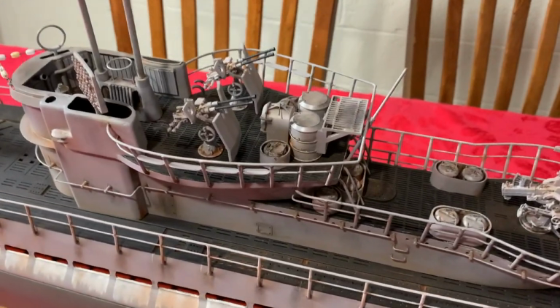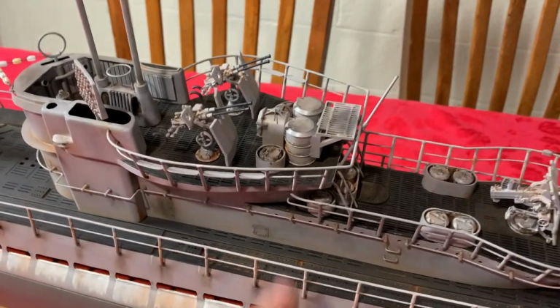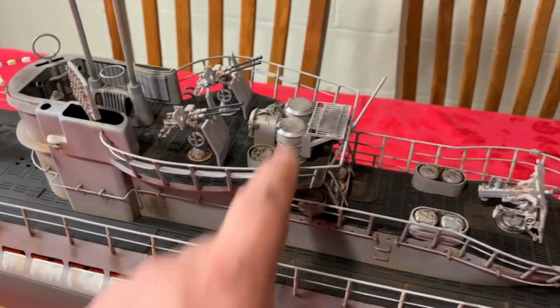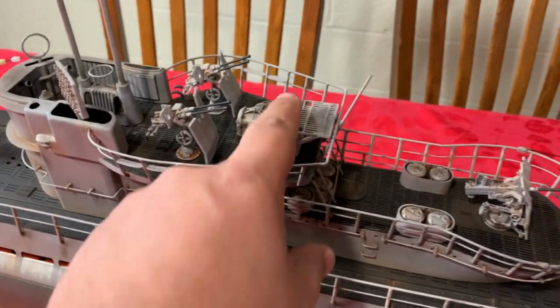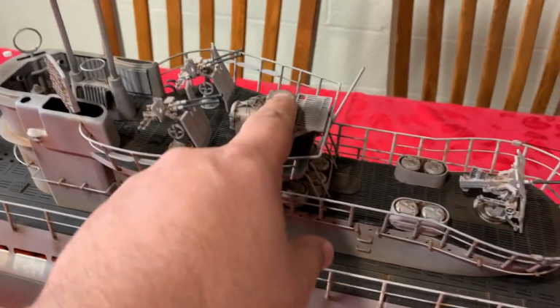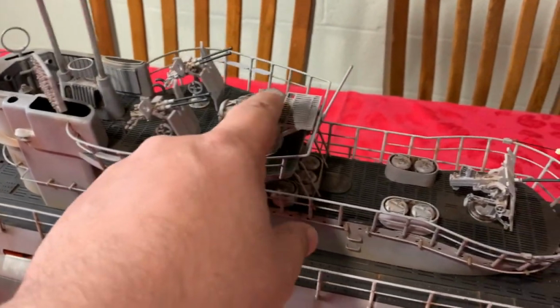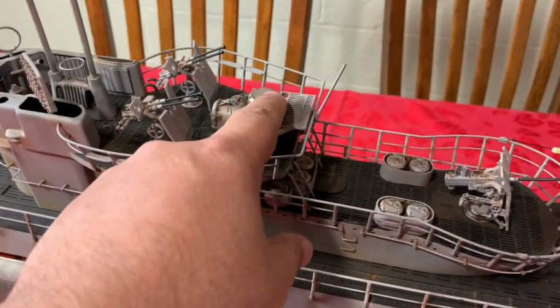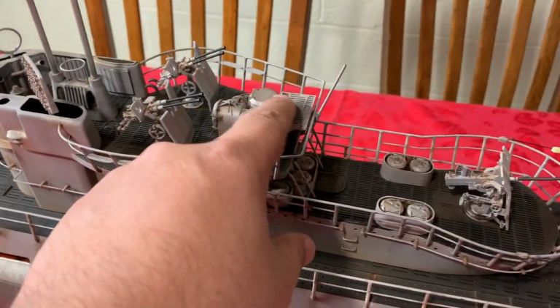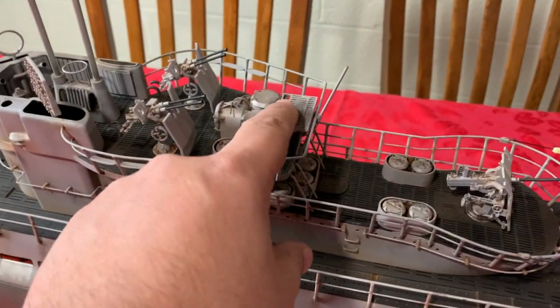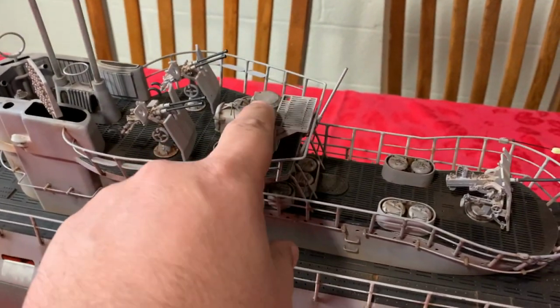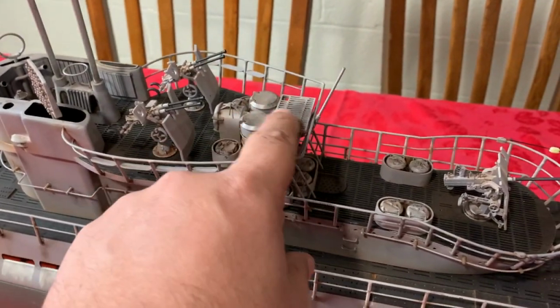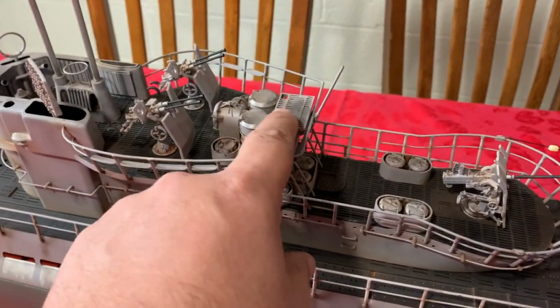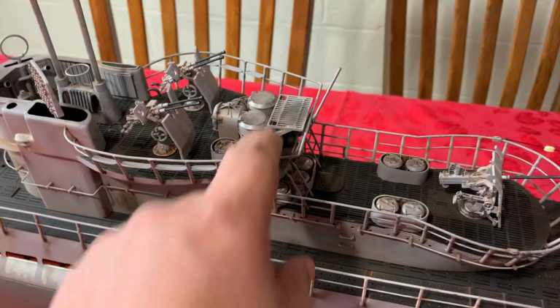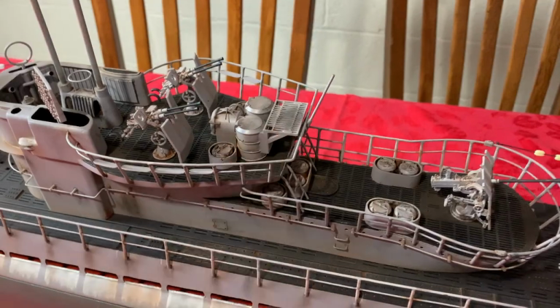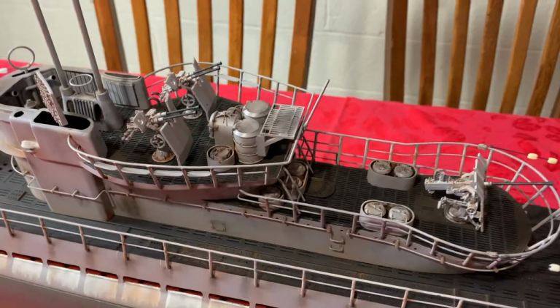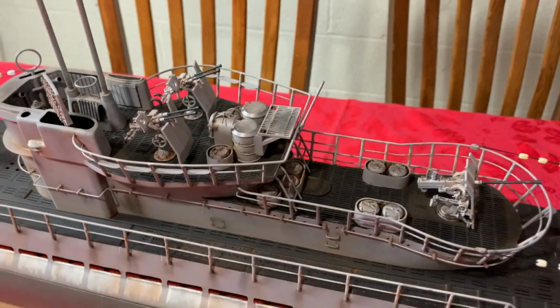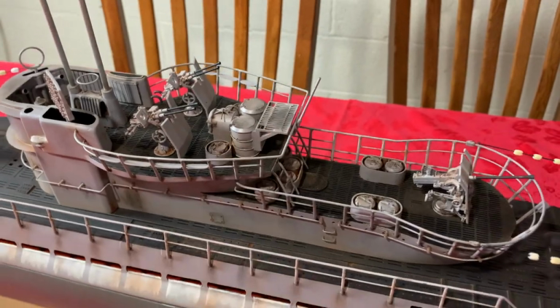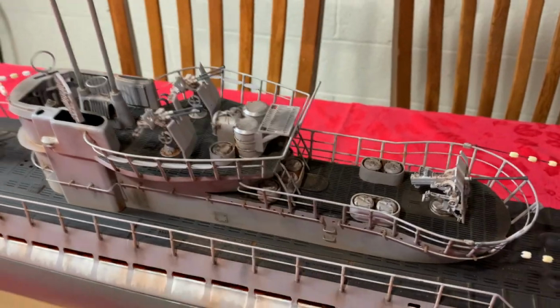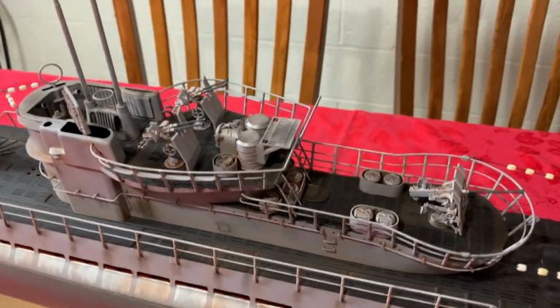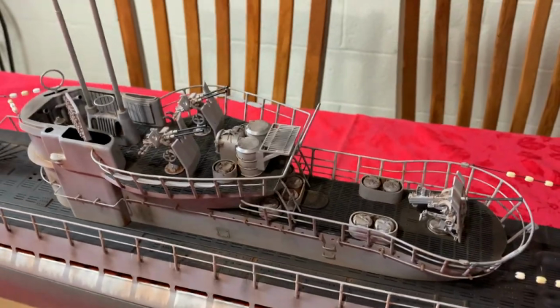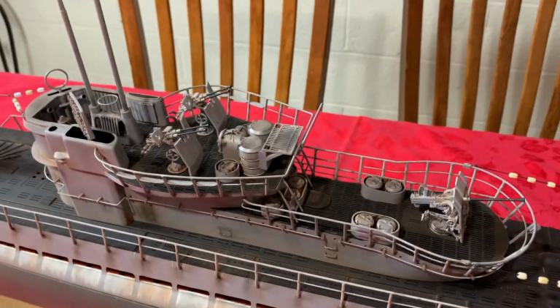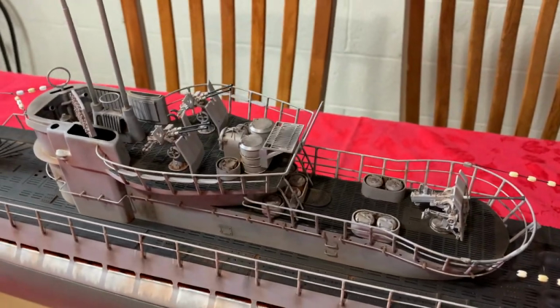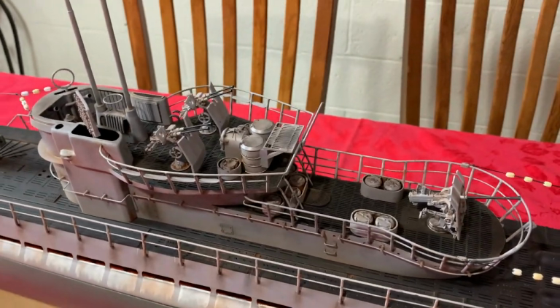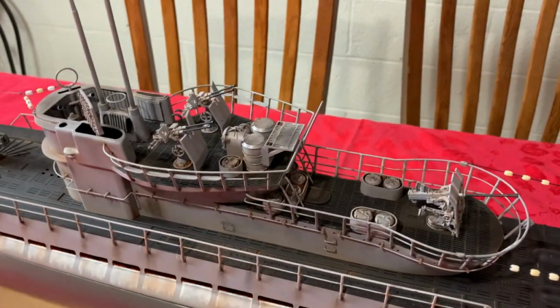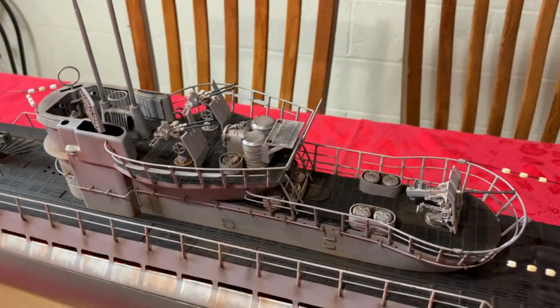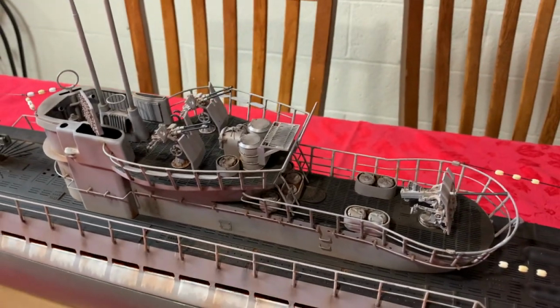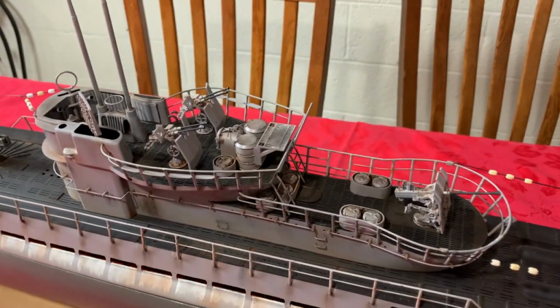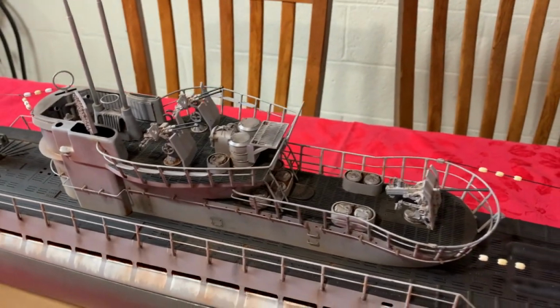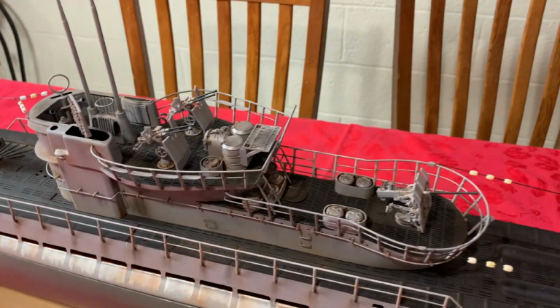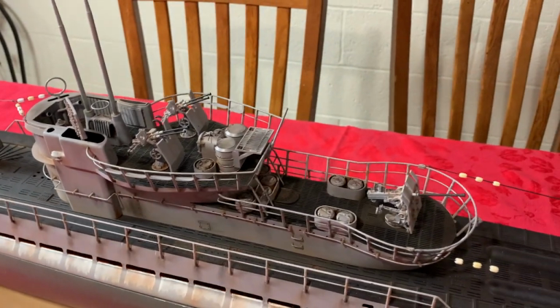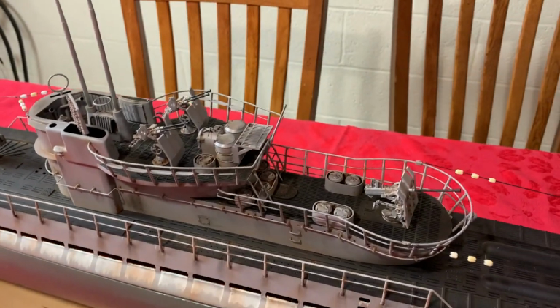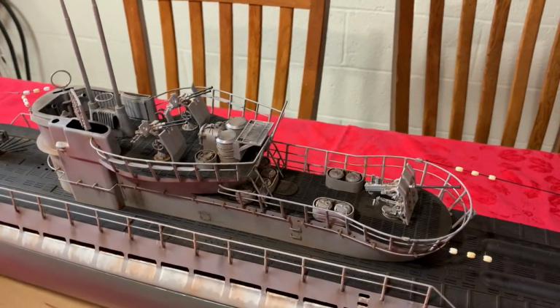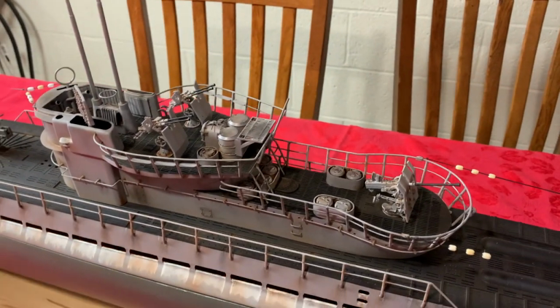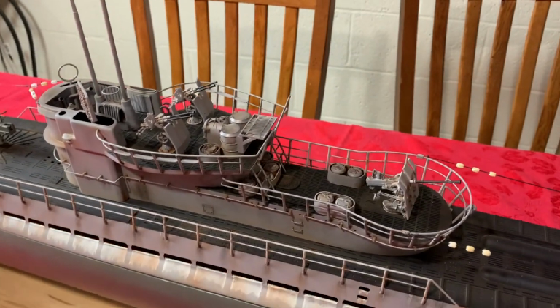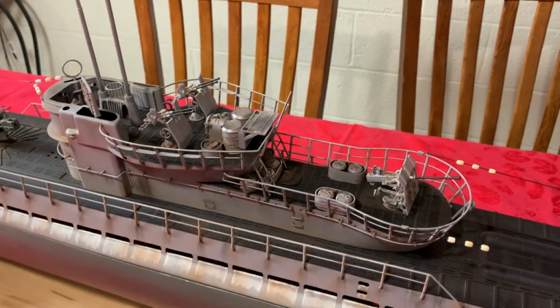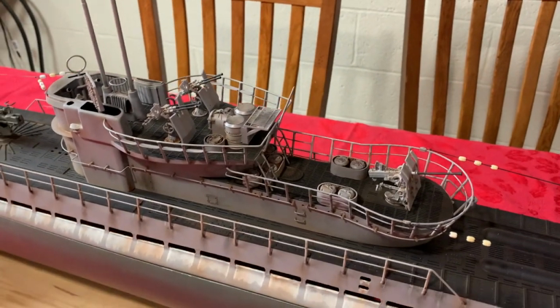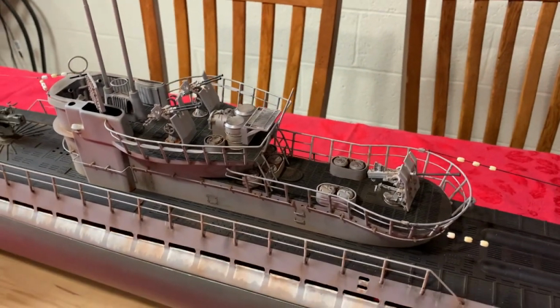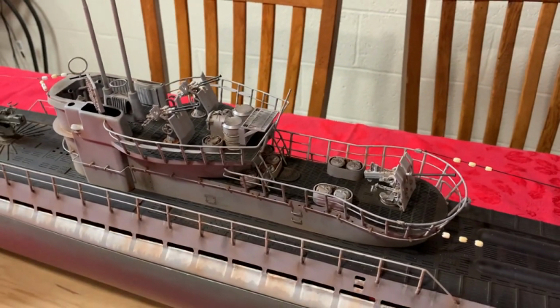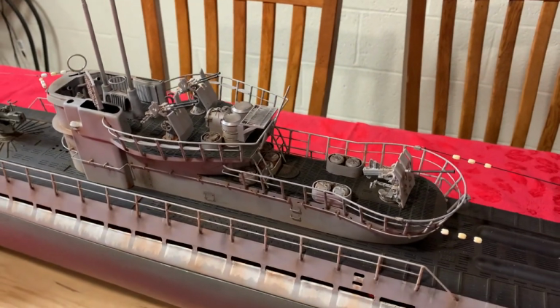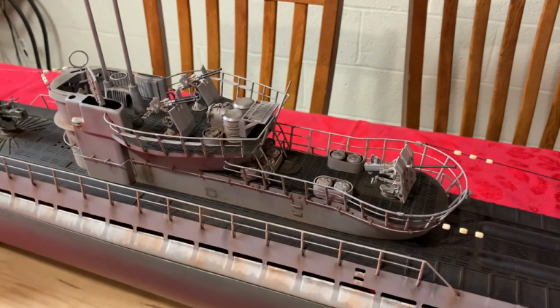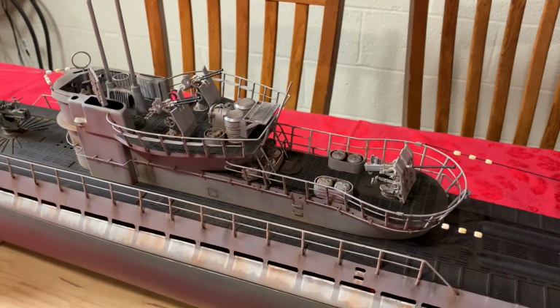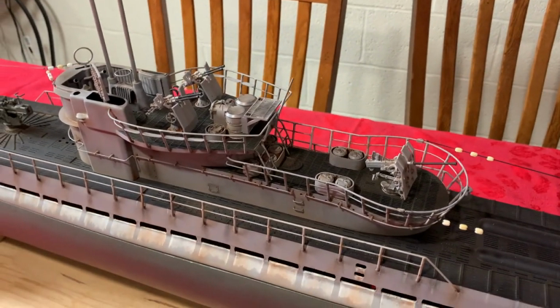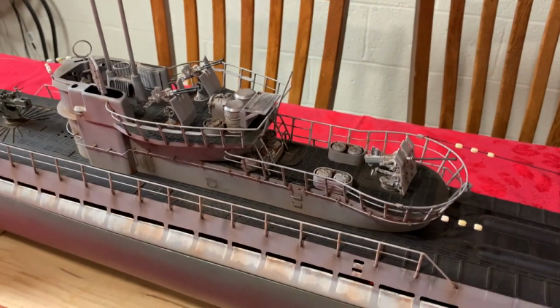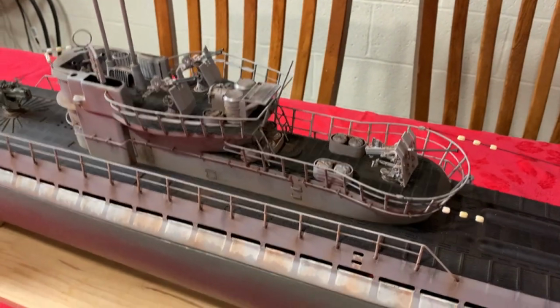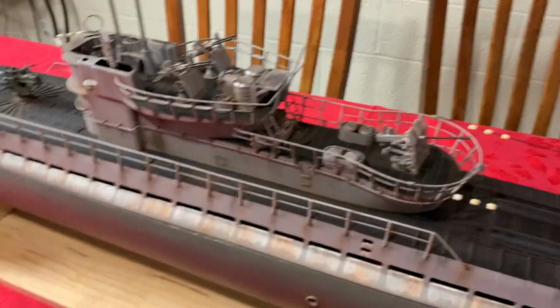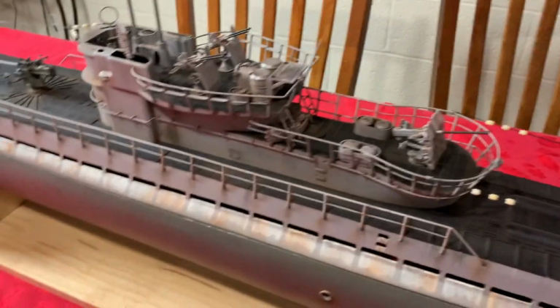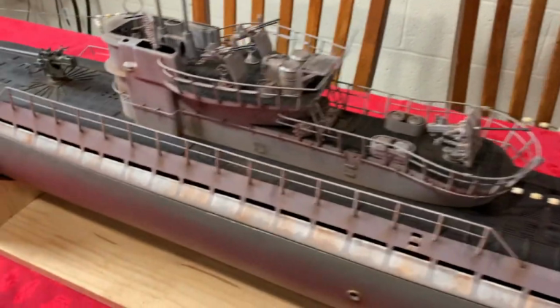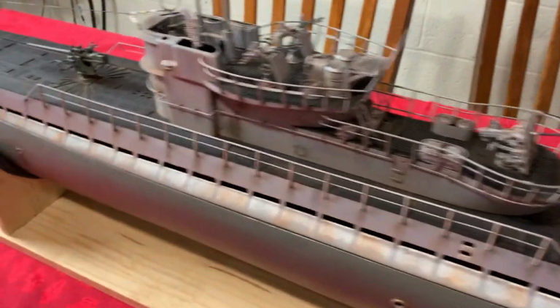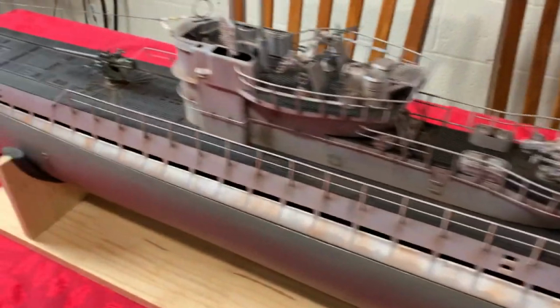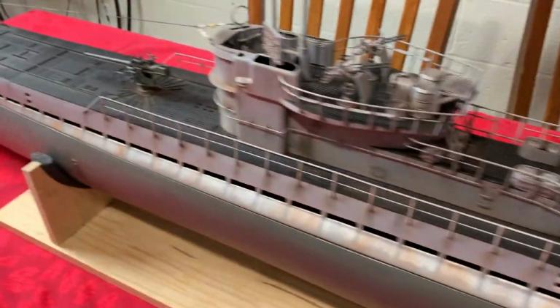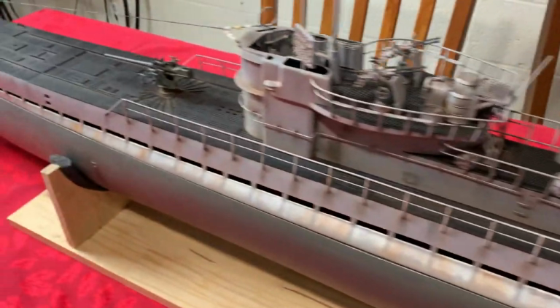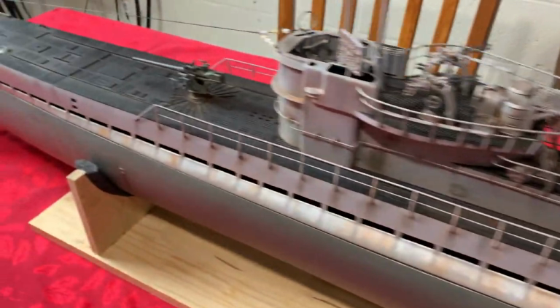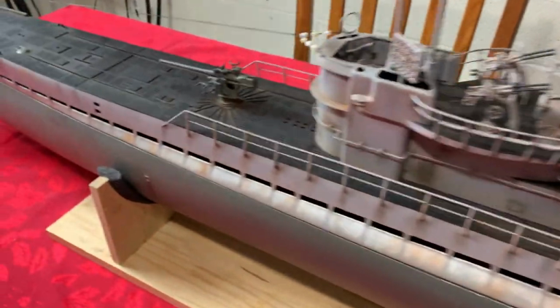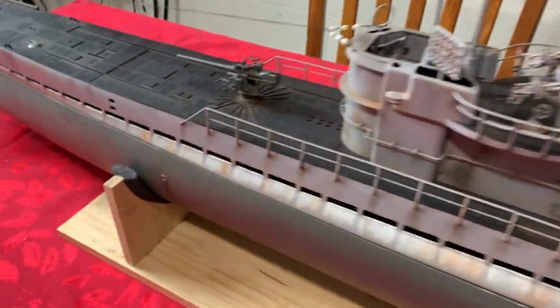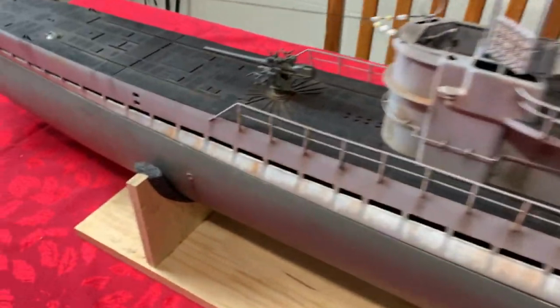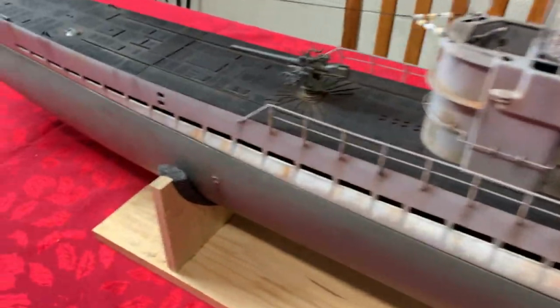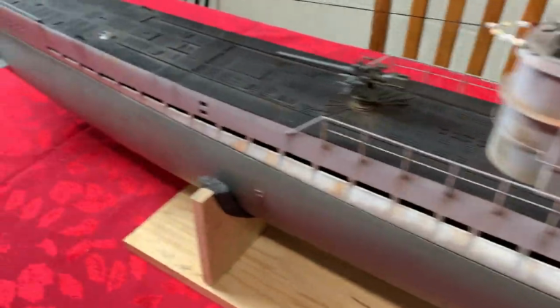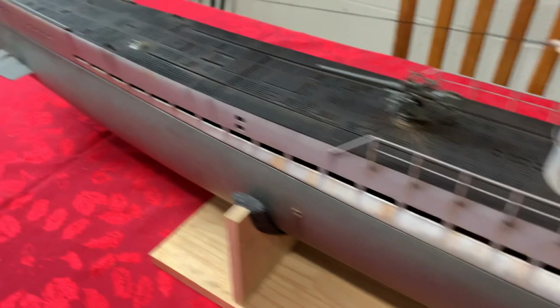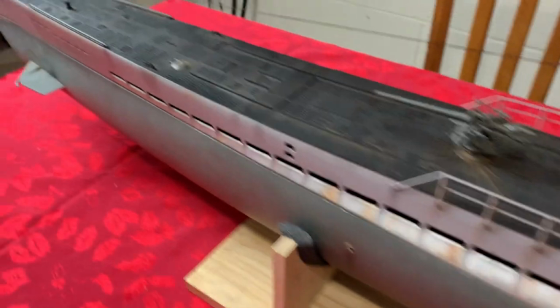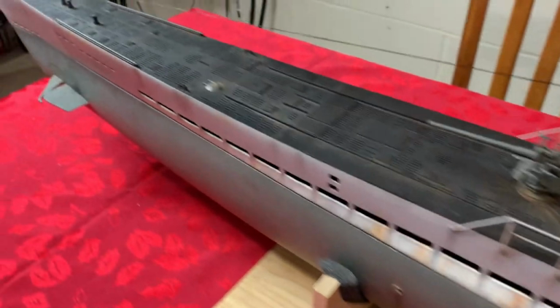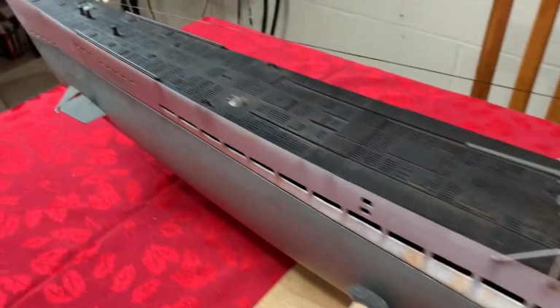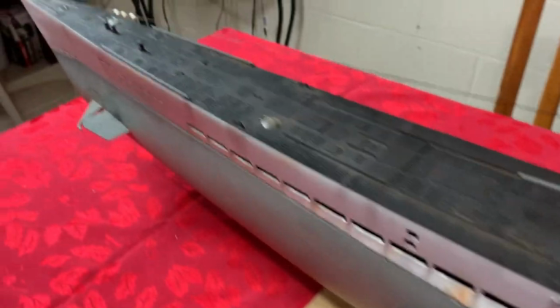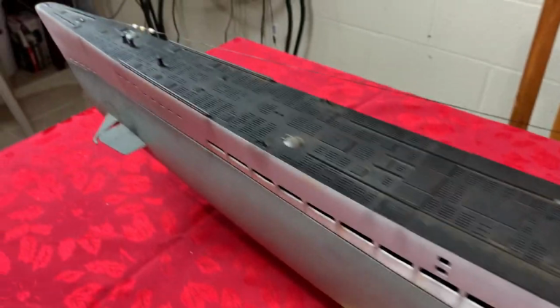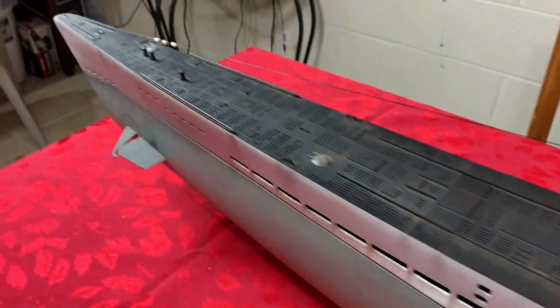This here is where the gyrocopter takes off from — I have that as well. I also made all the hatches for it.